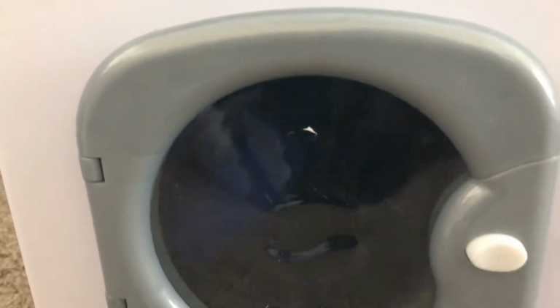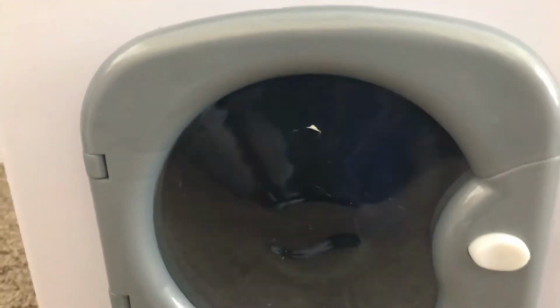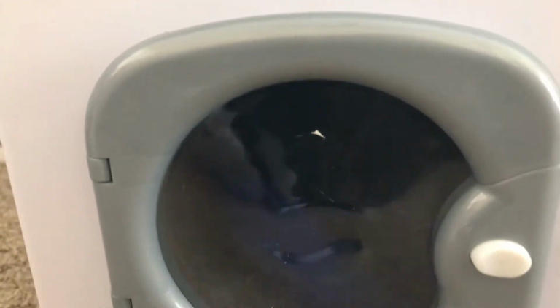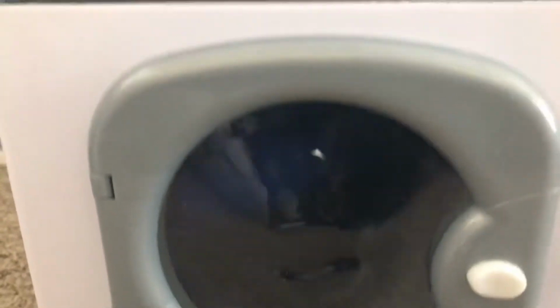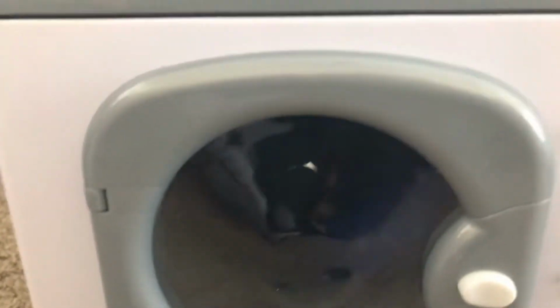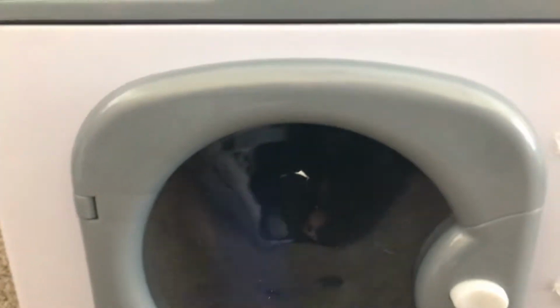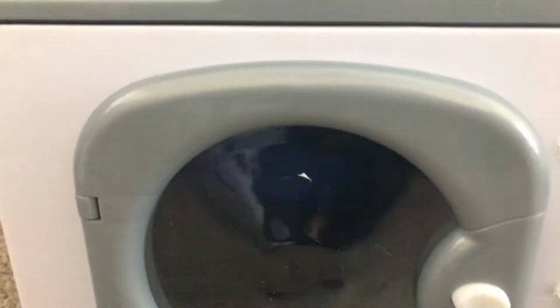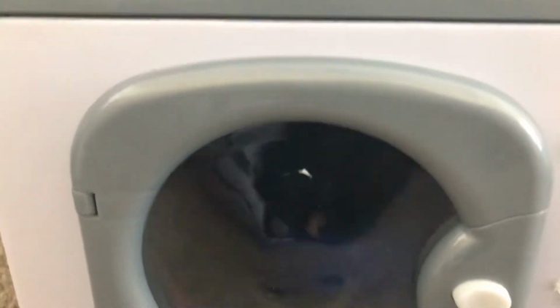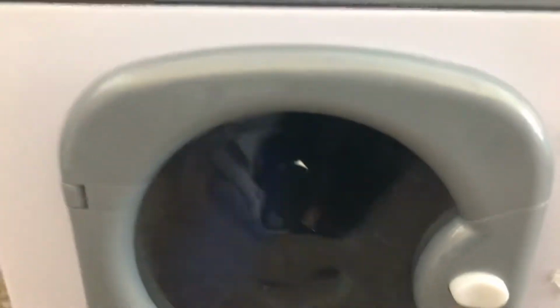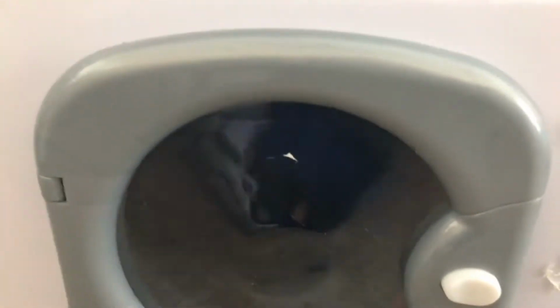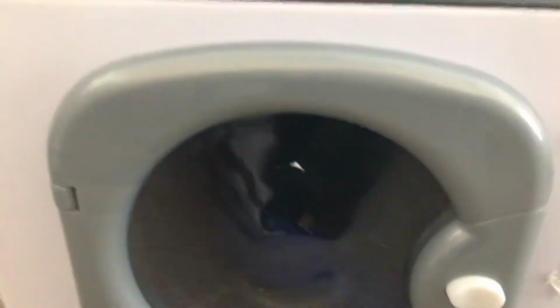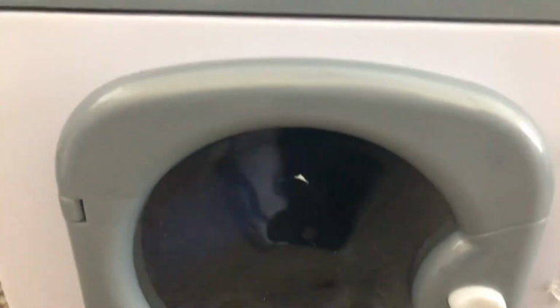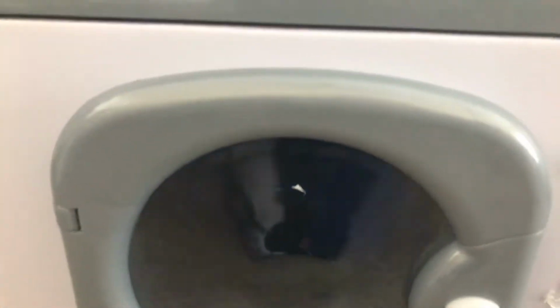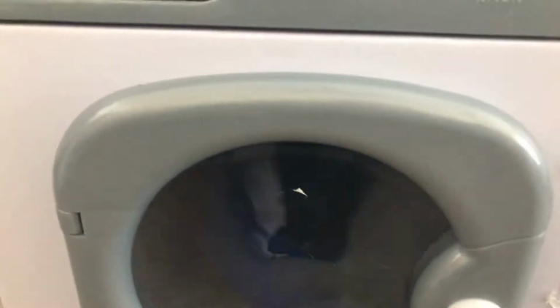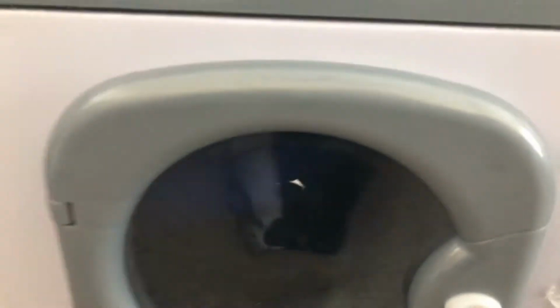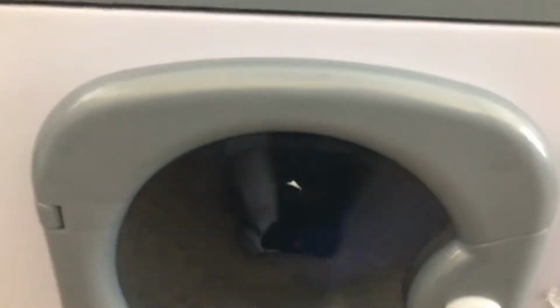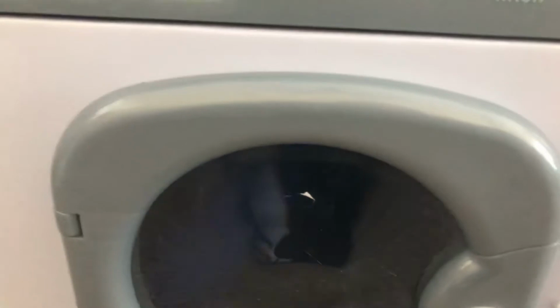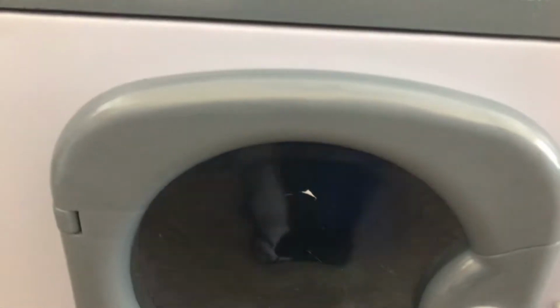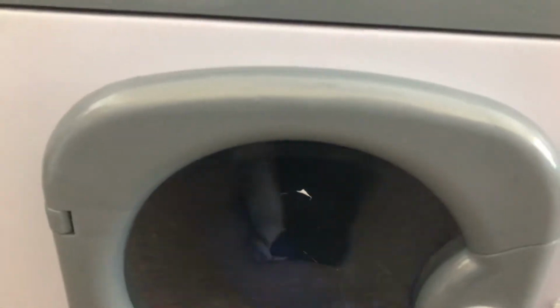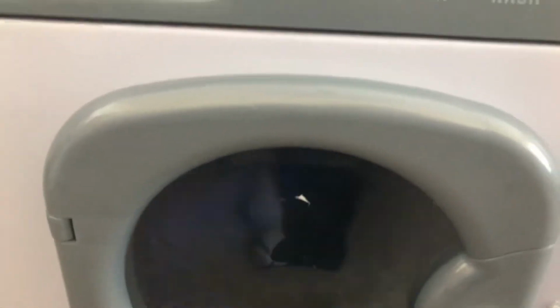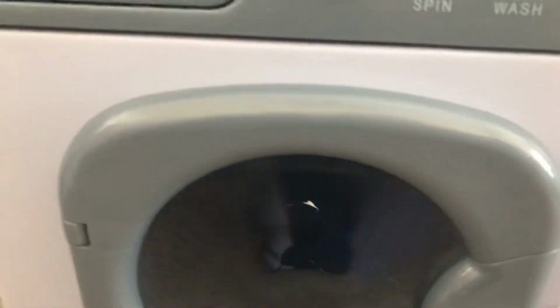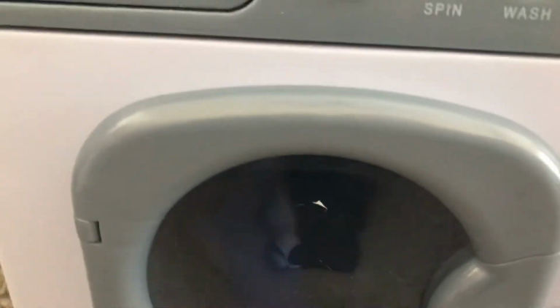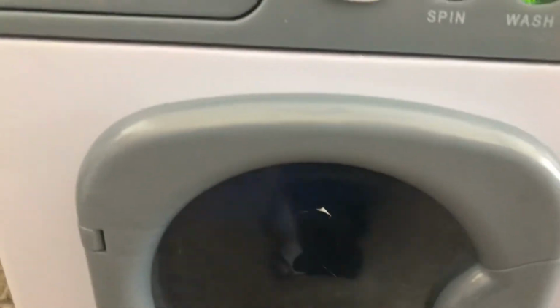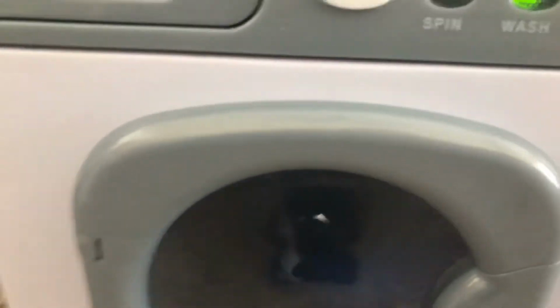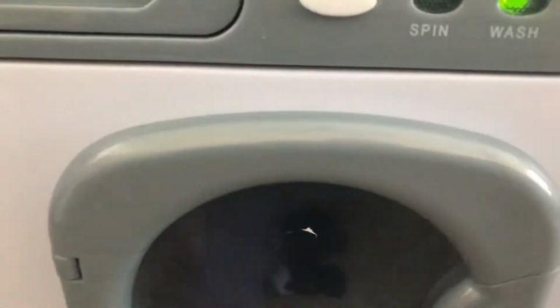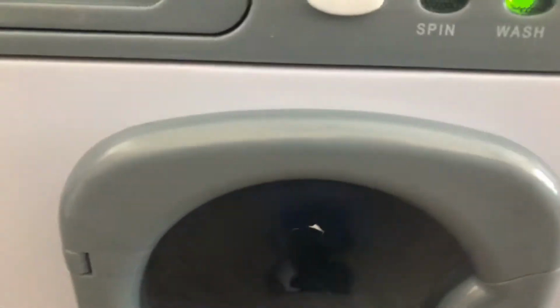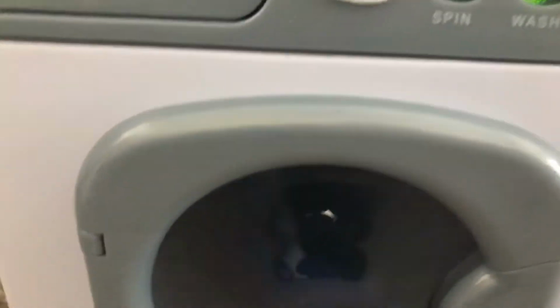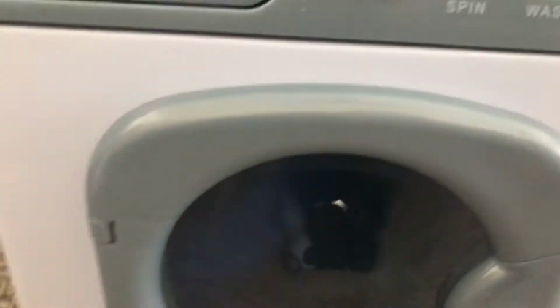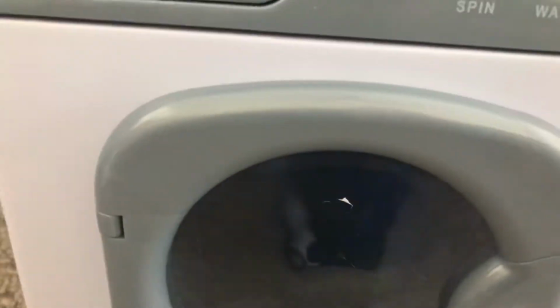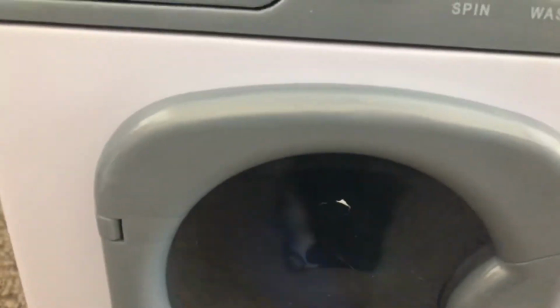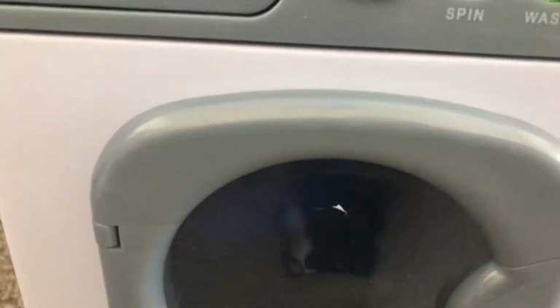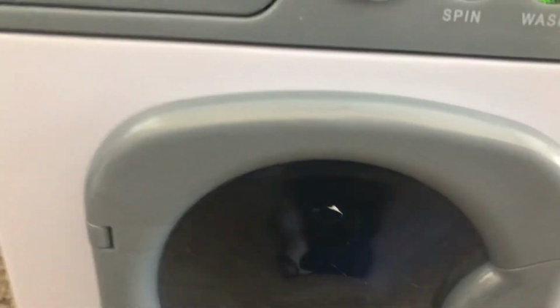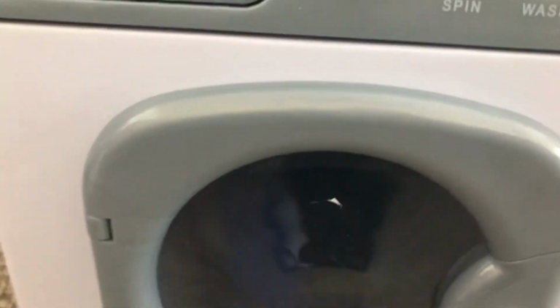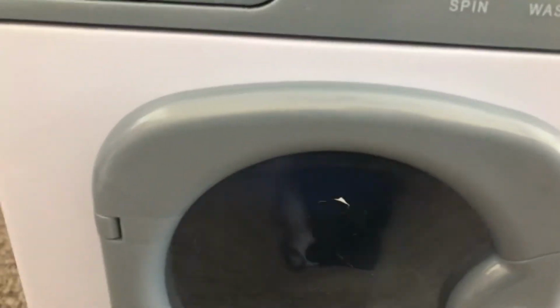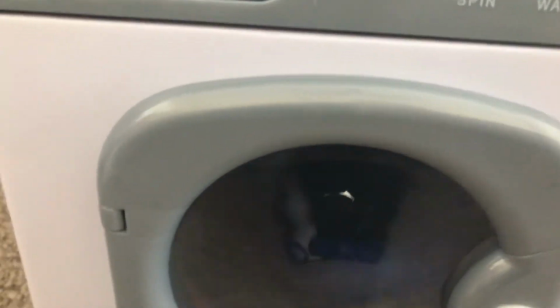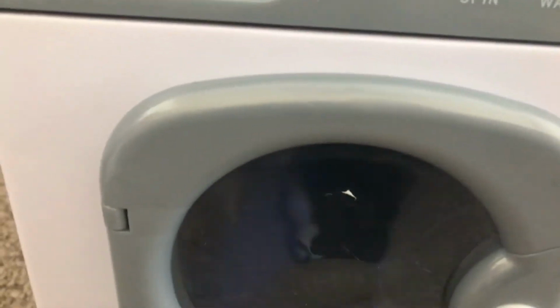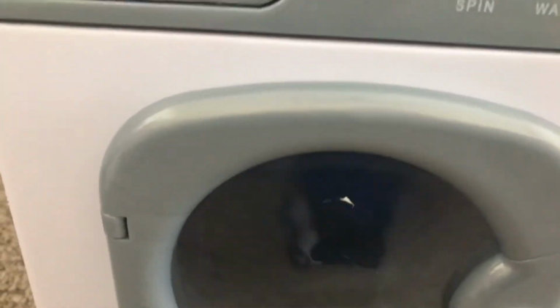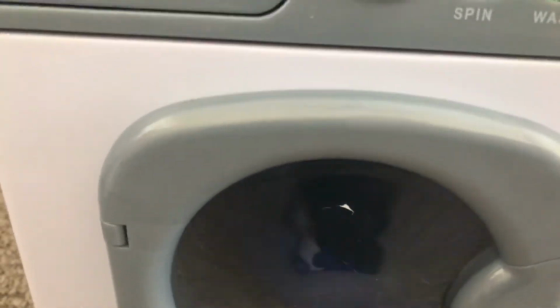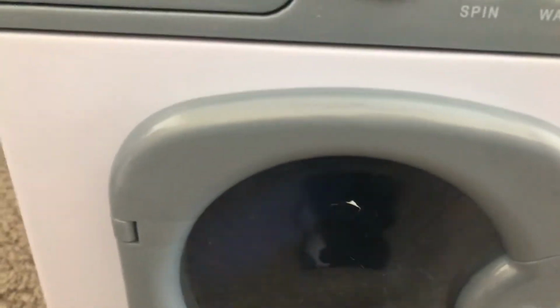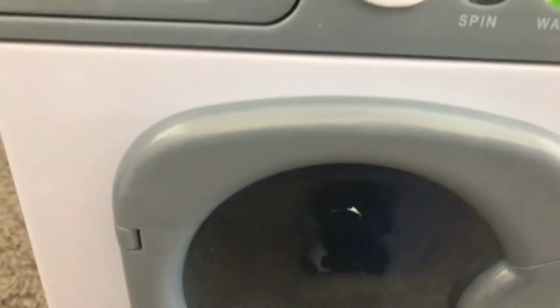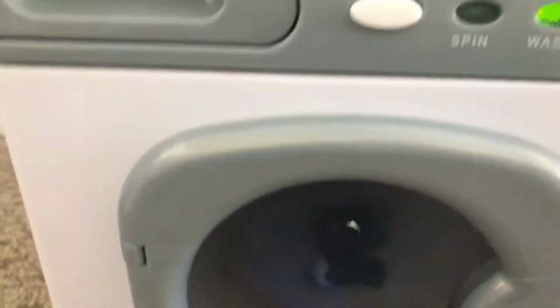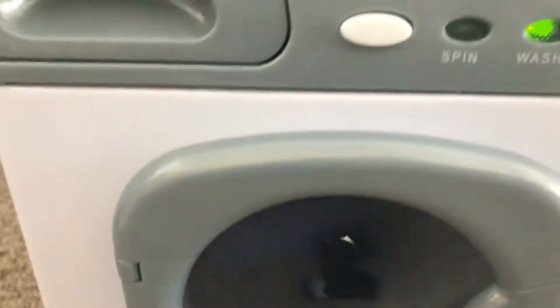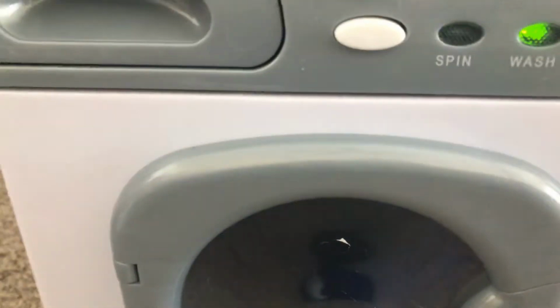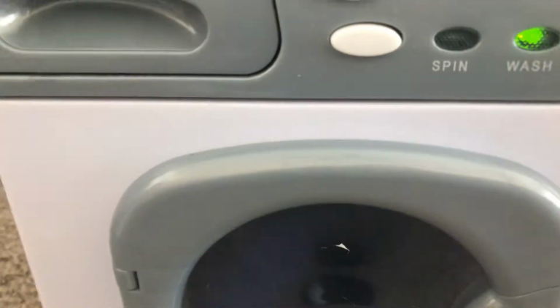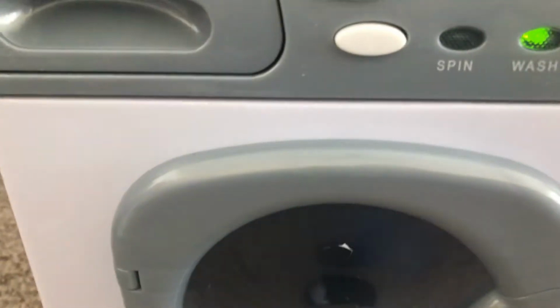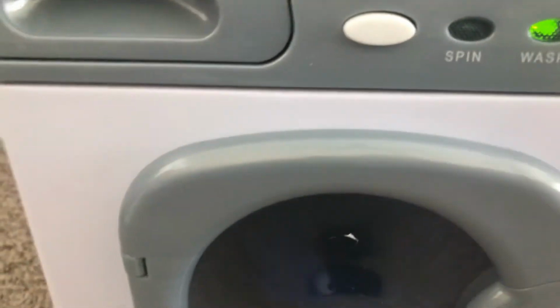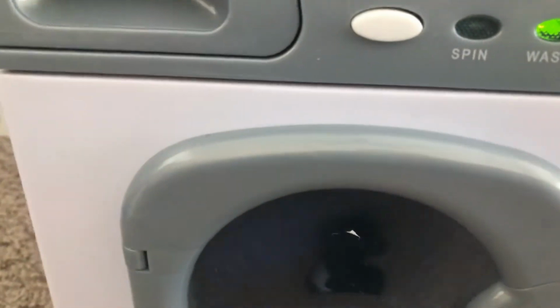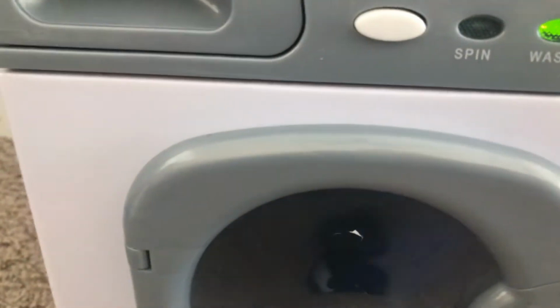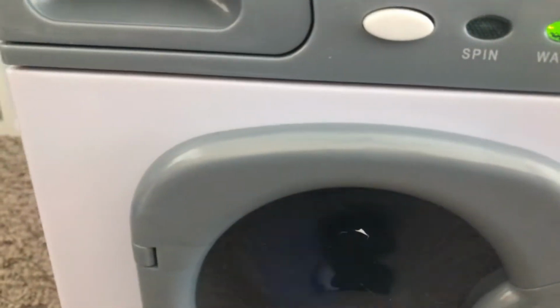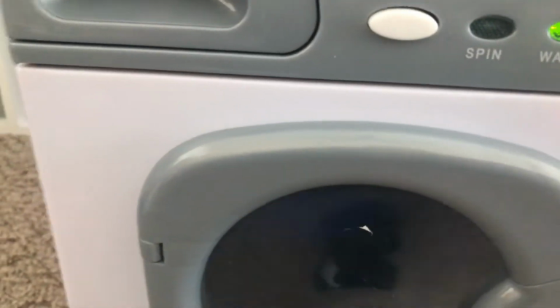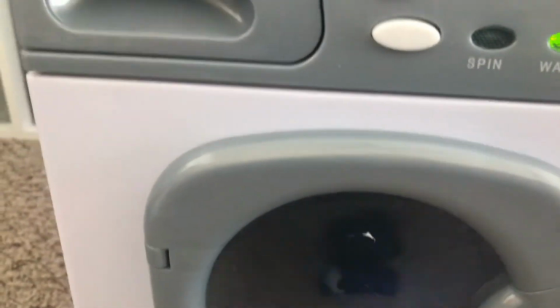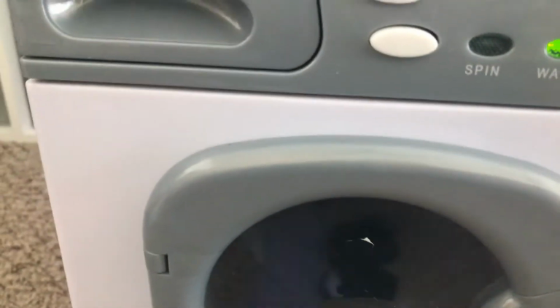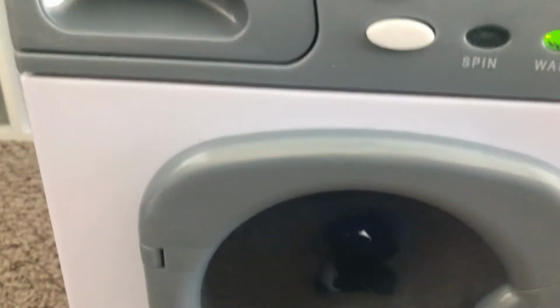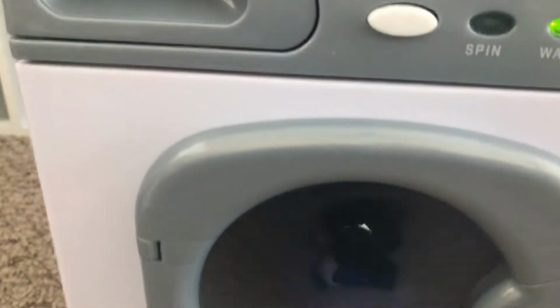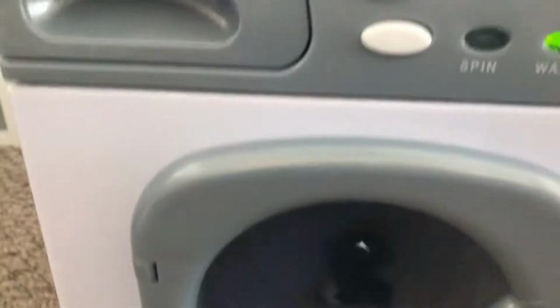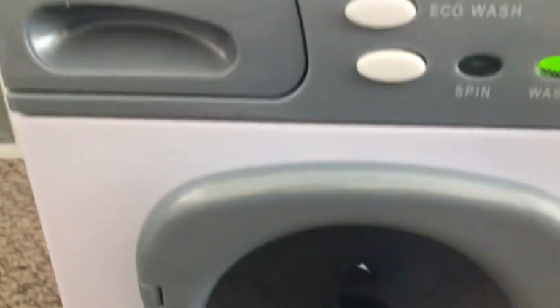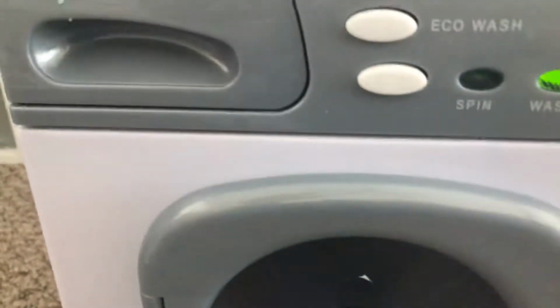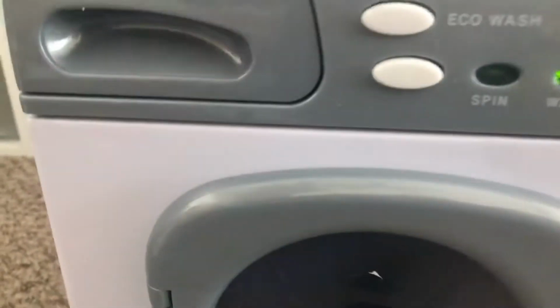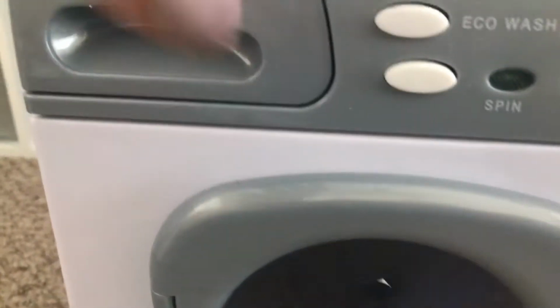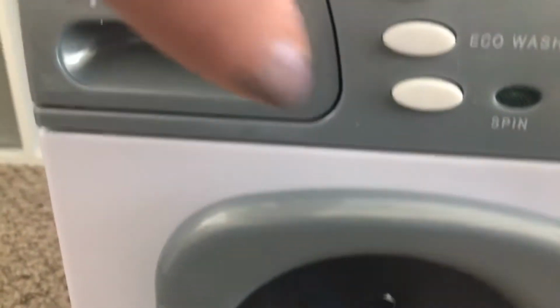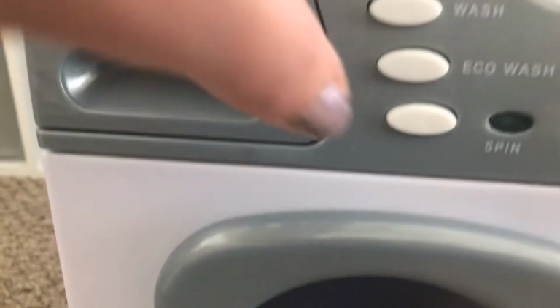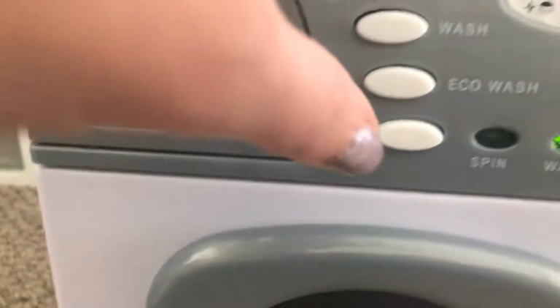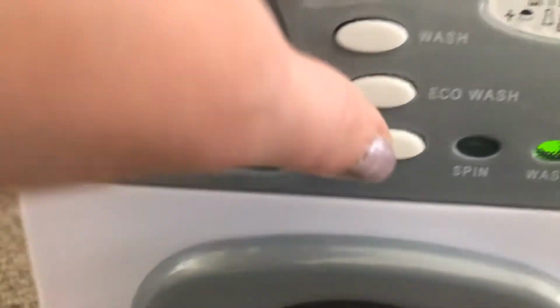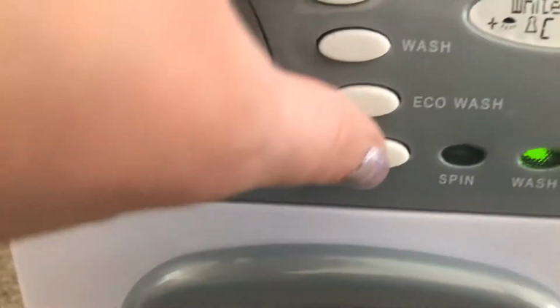Sometimes they get their dirty socks and put them in there and say, 'Mom, look, I did the wash.' It's really cute, honestly.